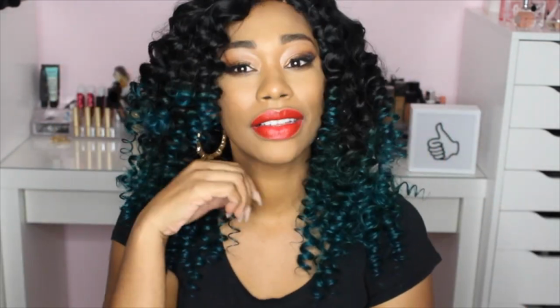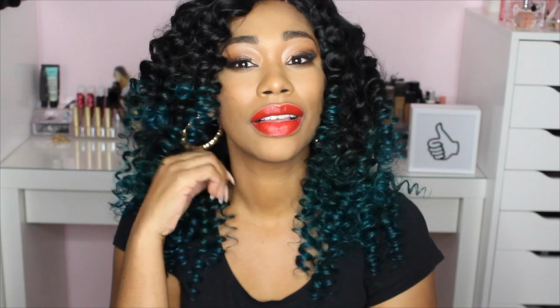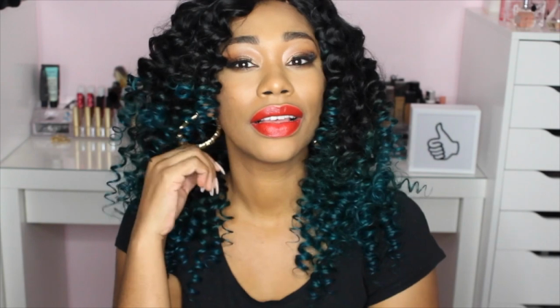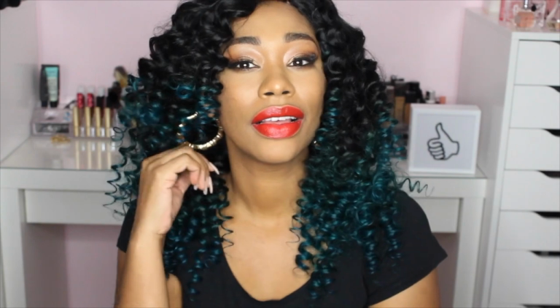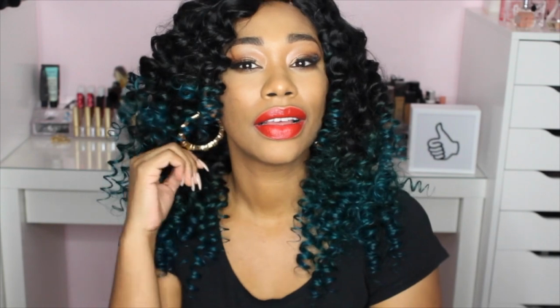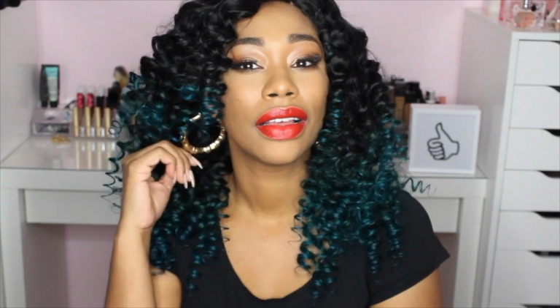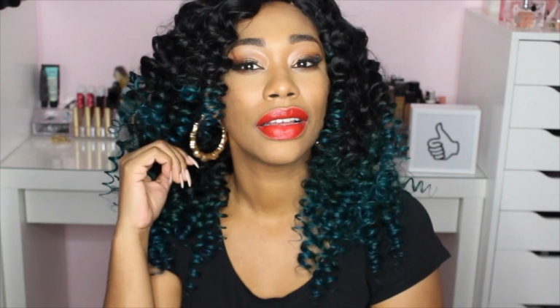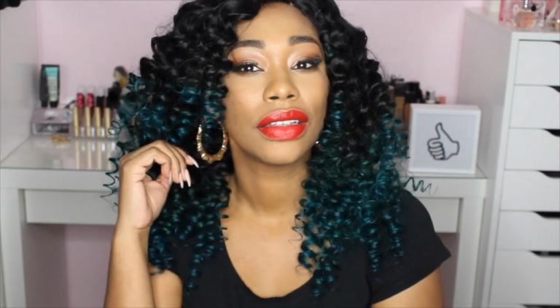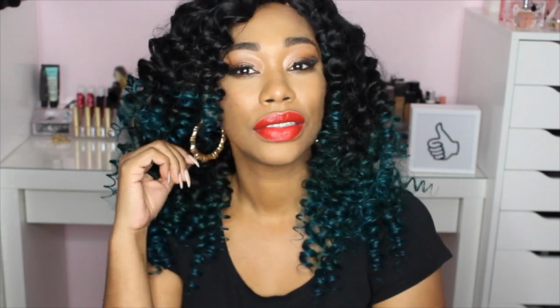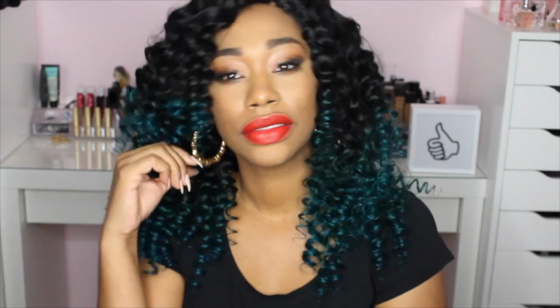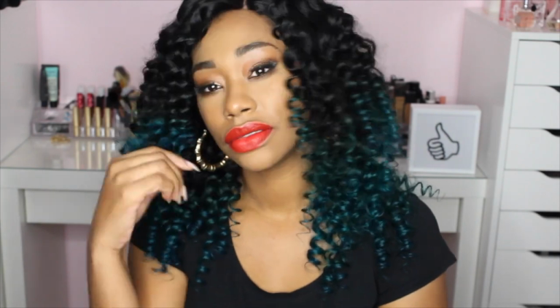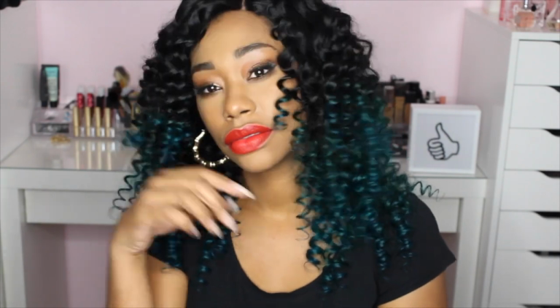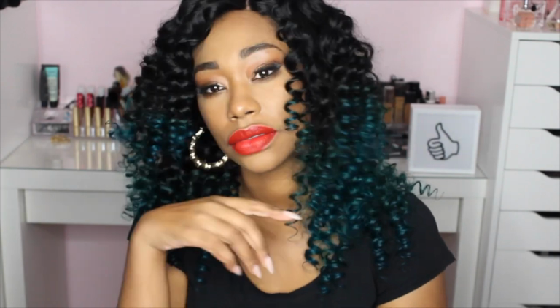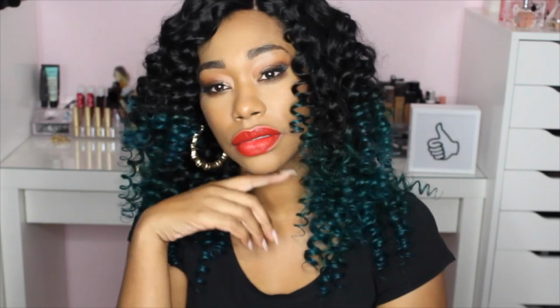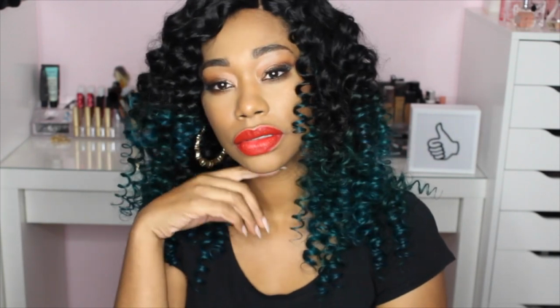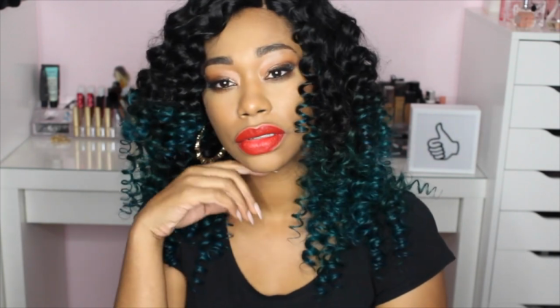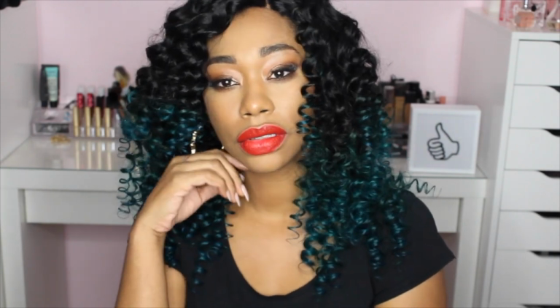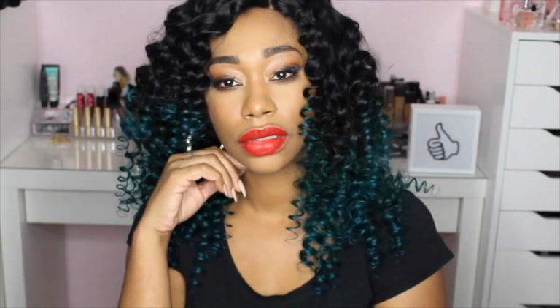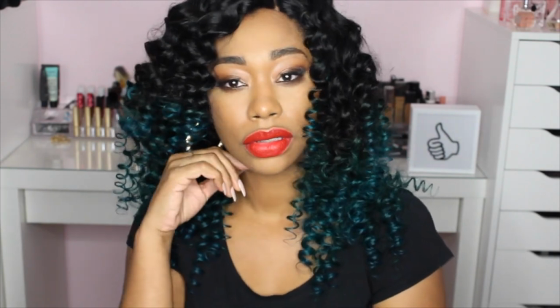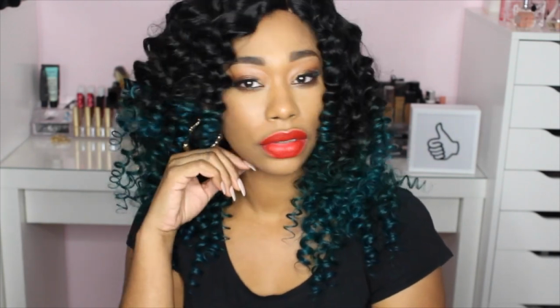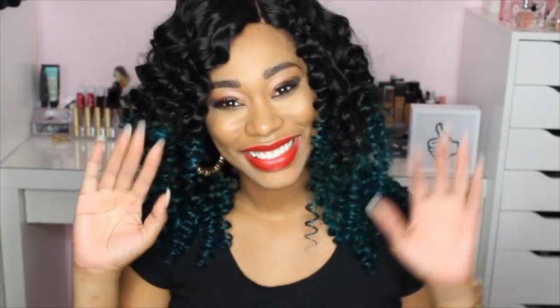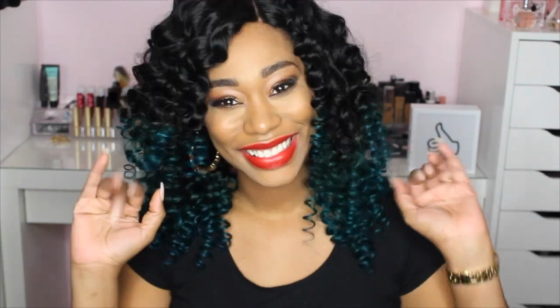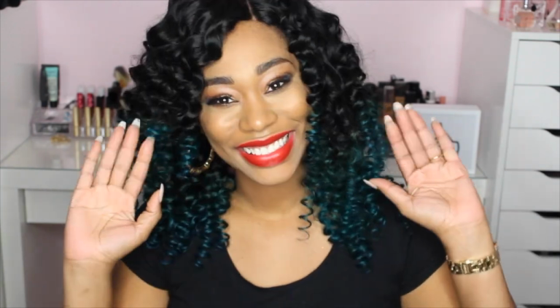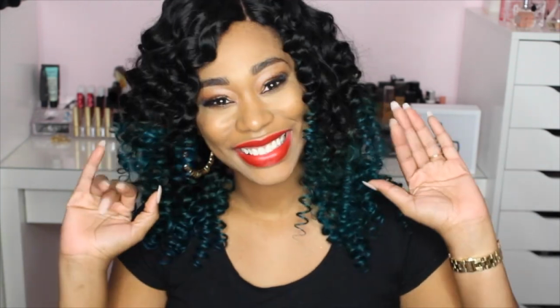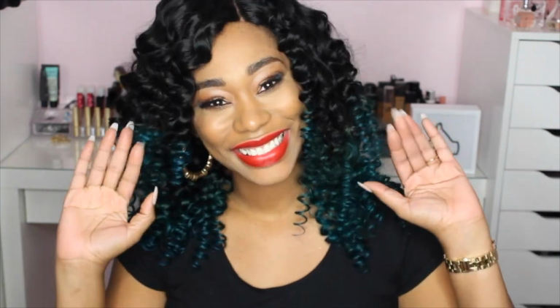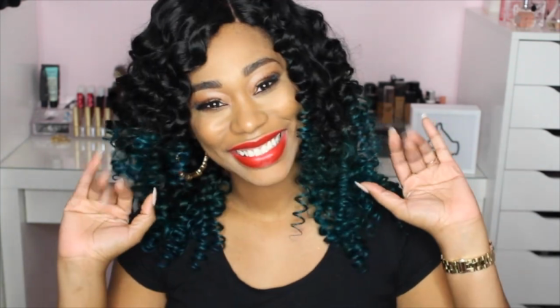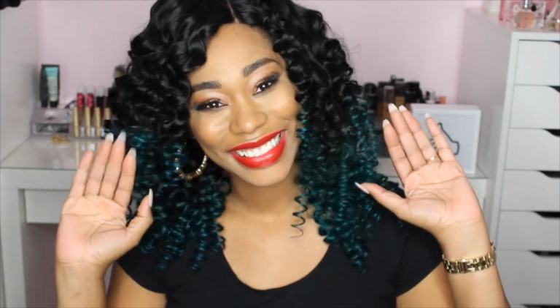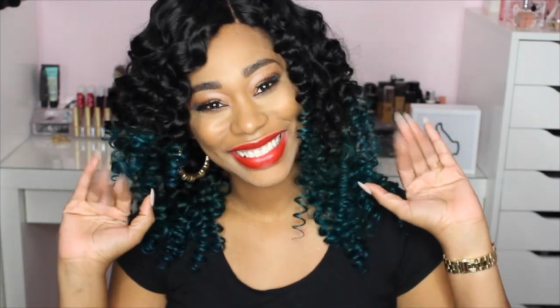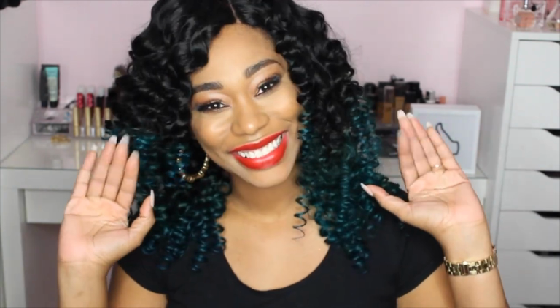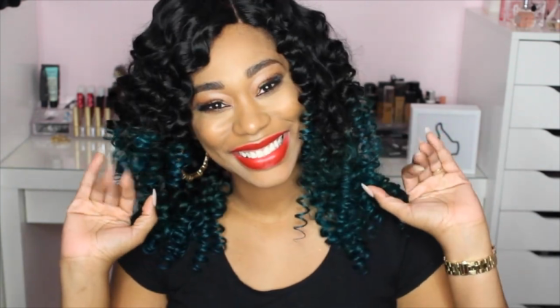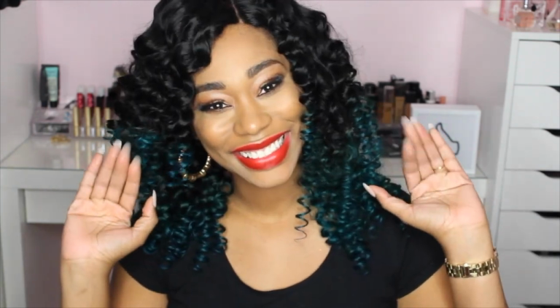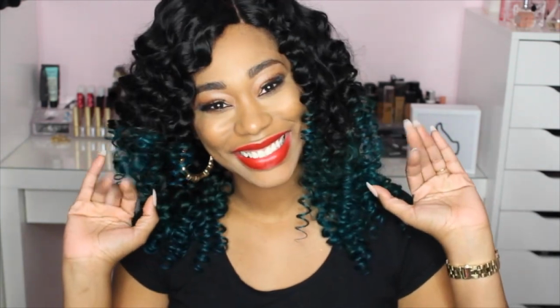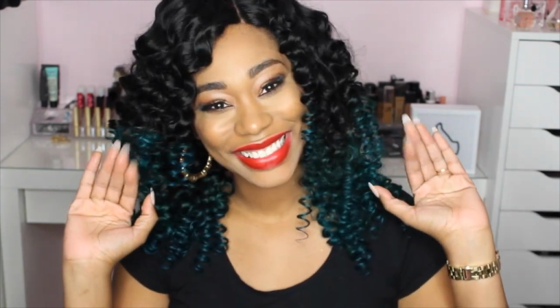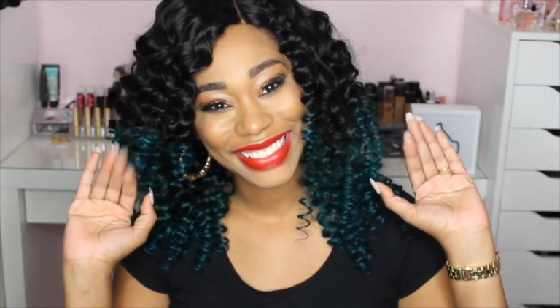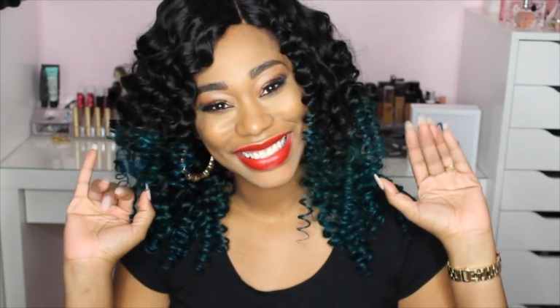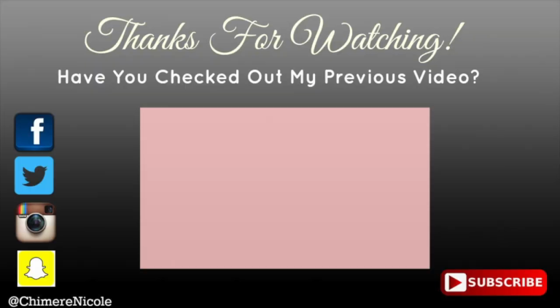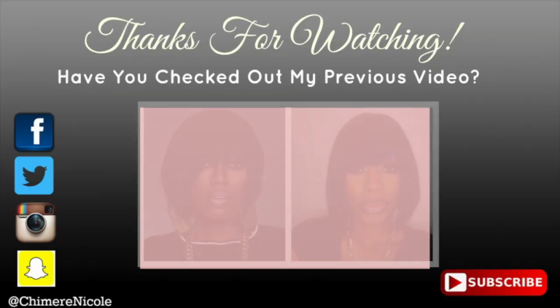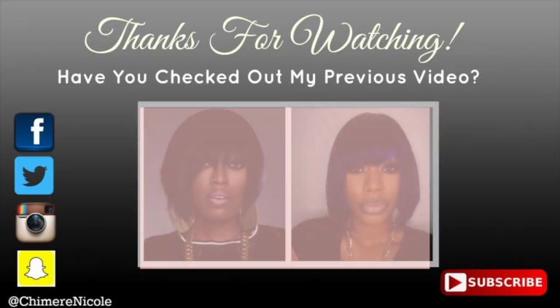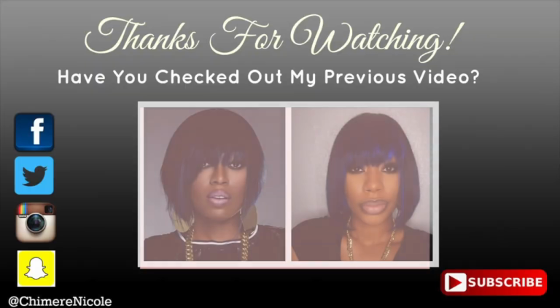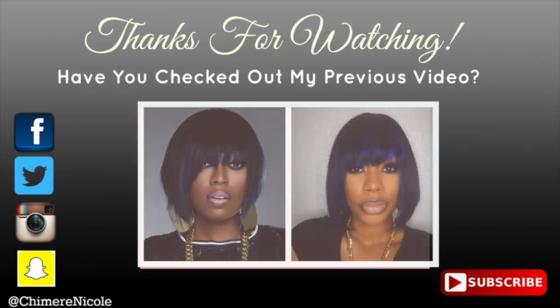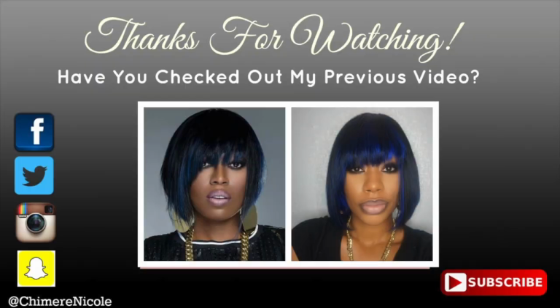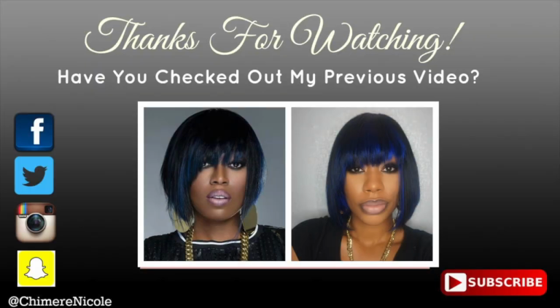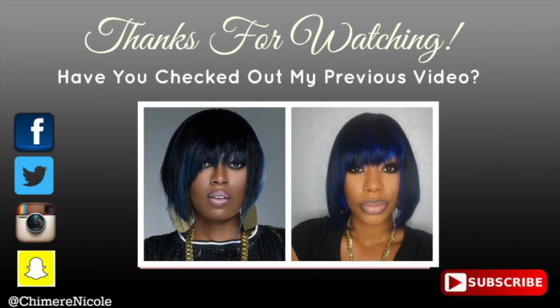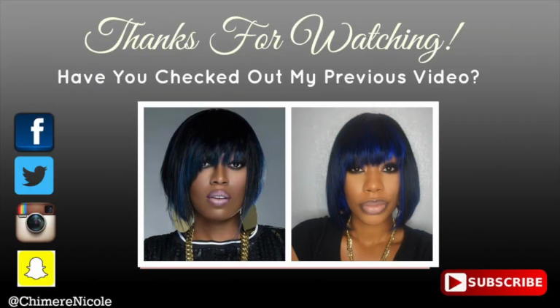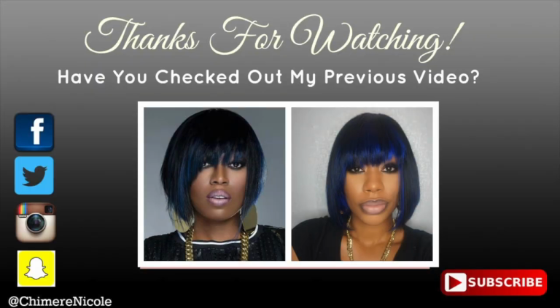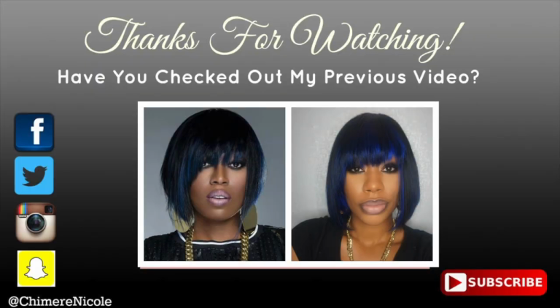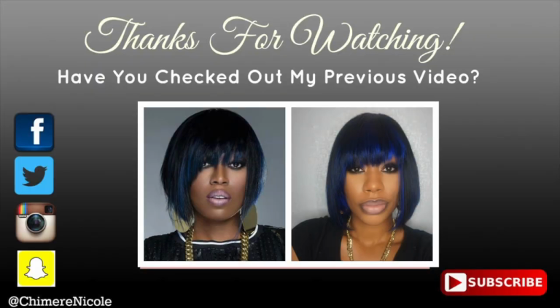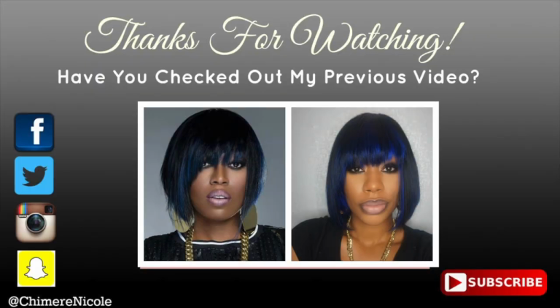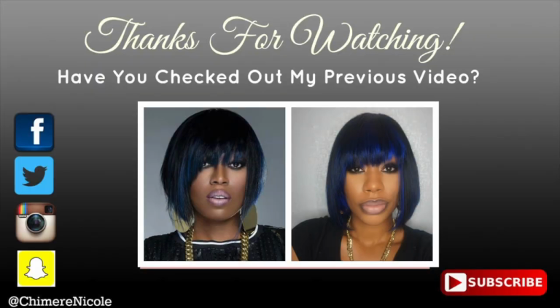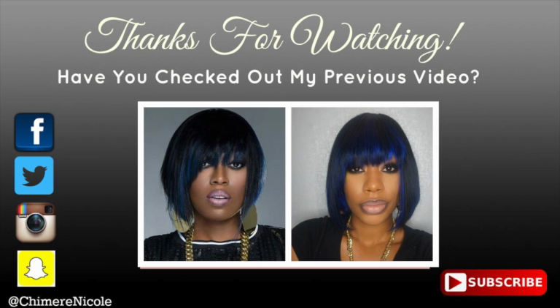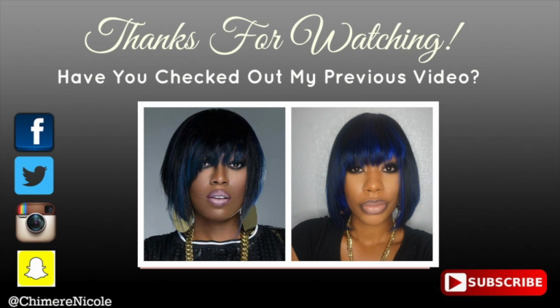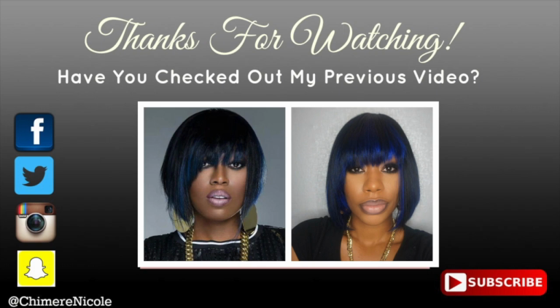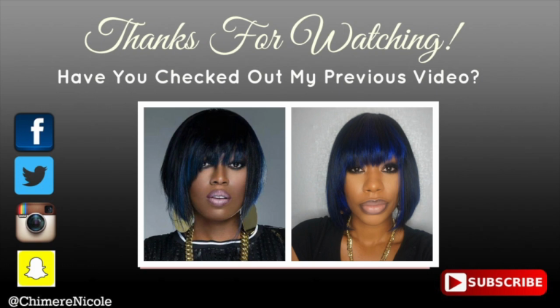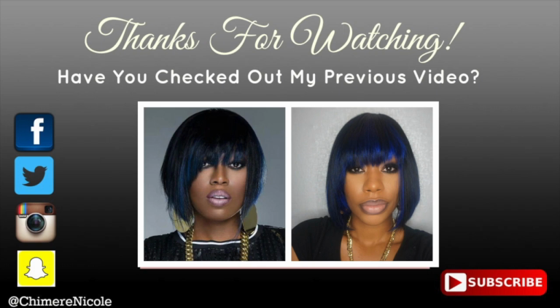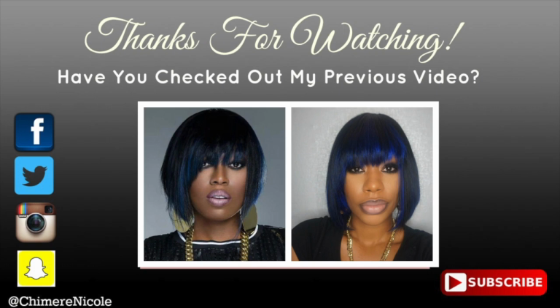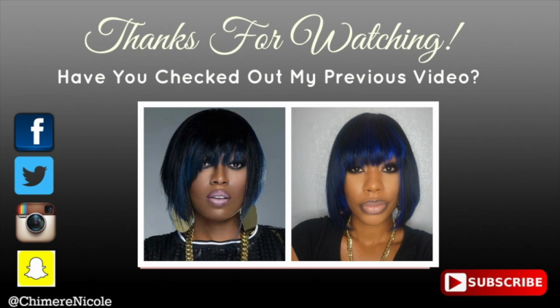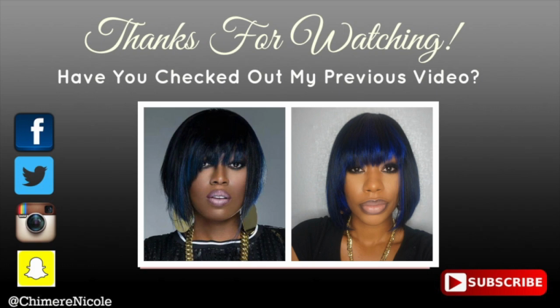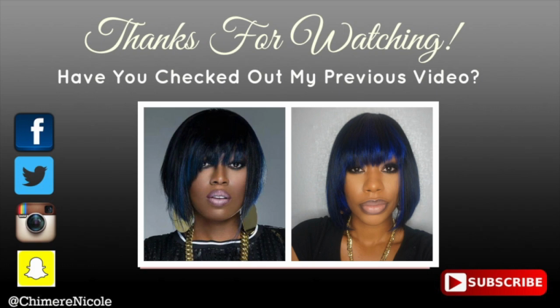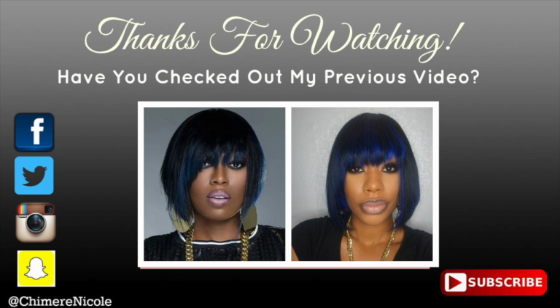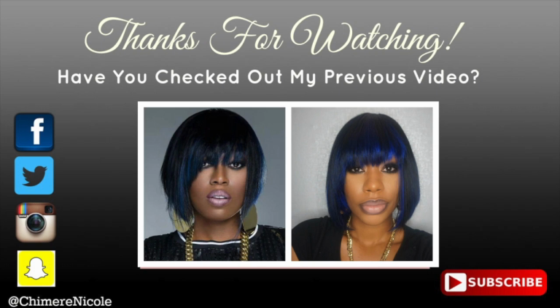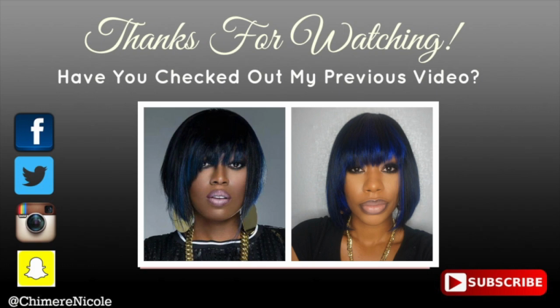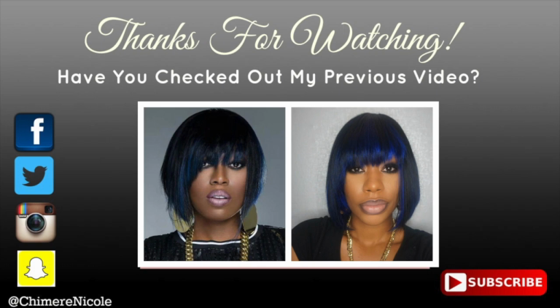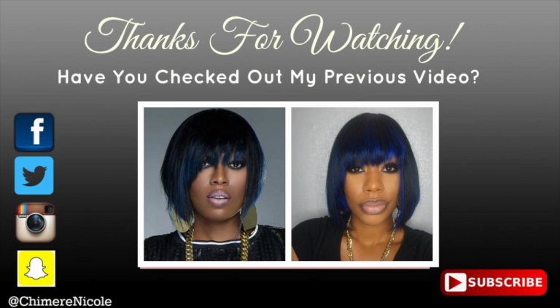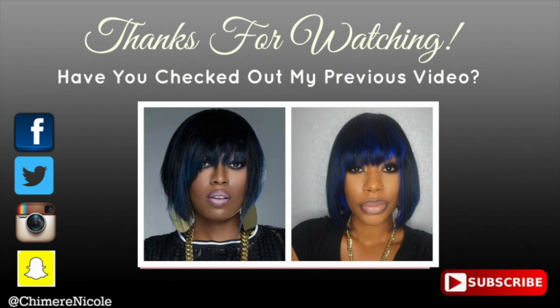That's it for this tutorial, guys. I hope that you enjoyed this video. Don't forget to thumbs up and subscribe, and I'll see you guys soon.